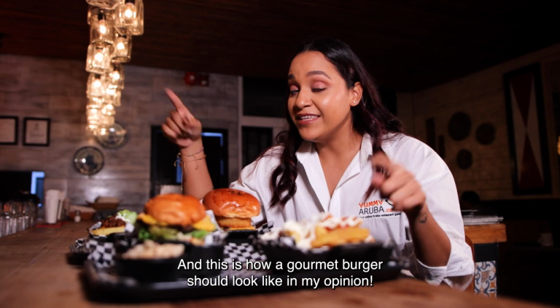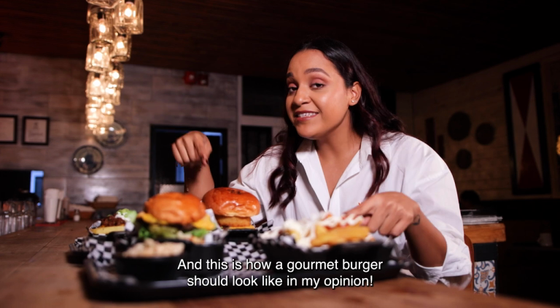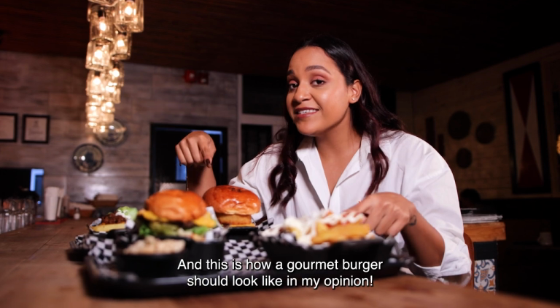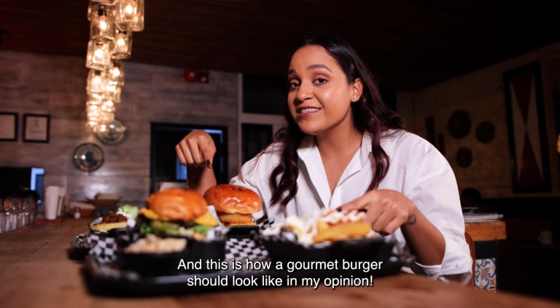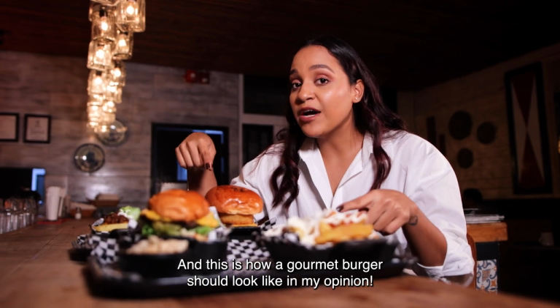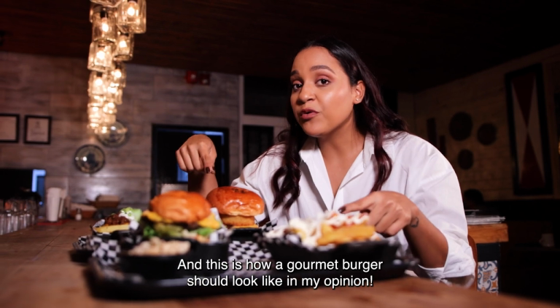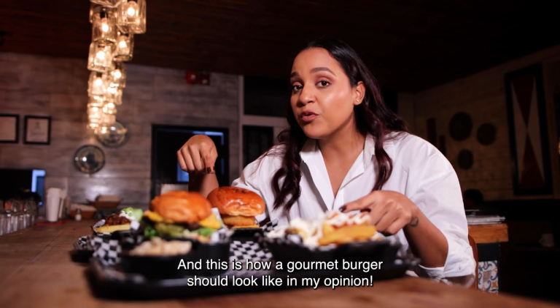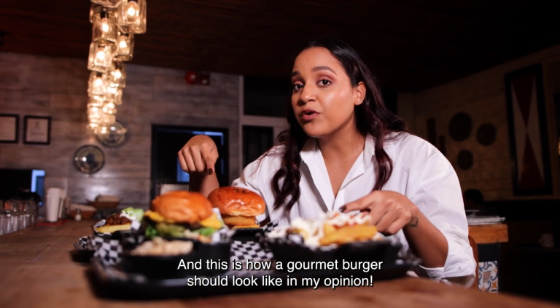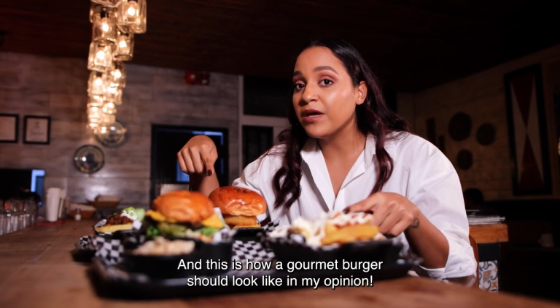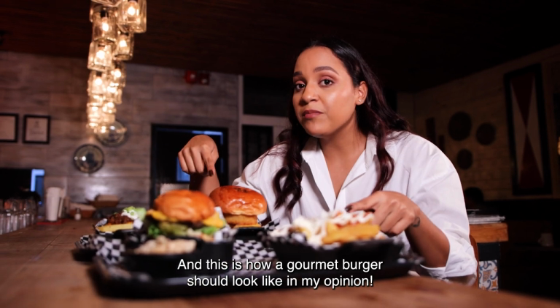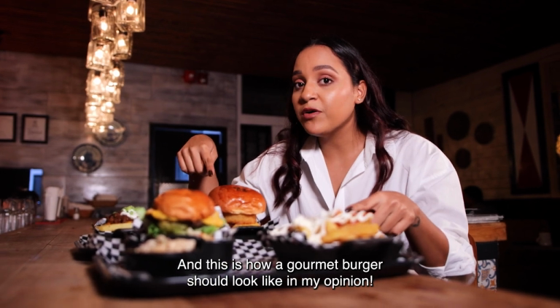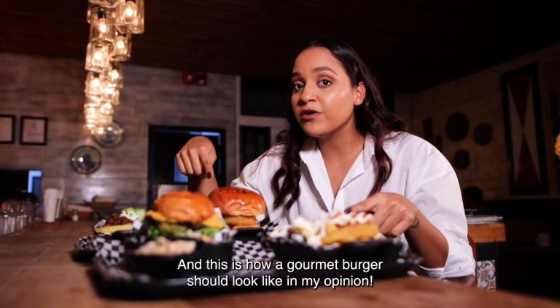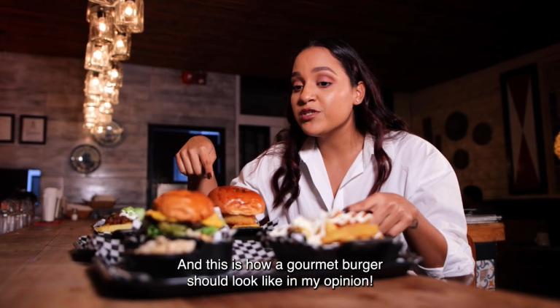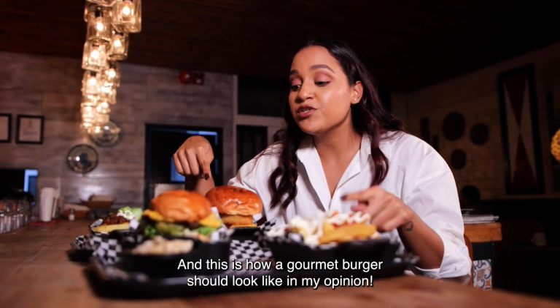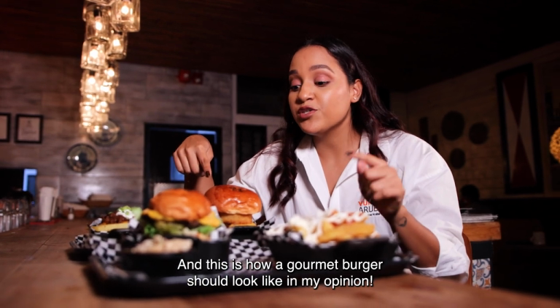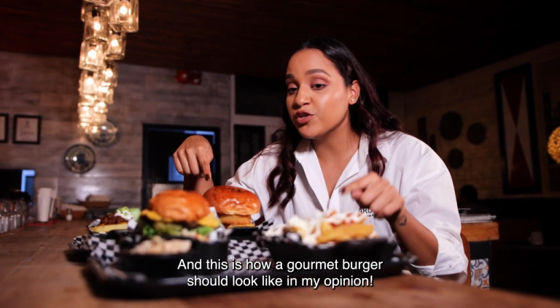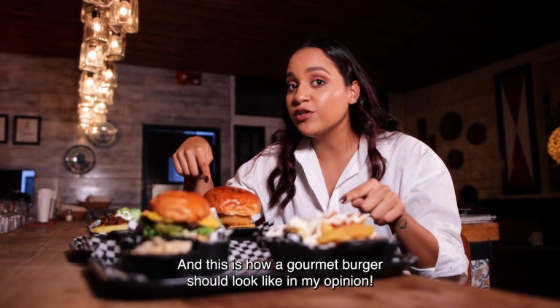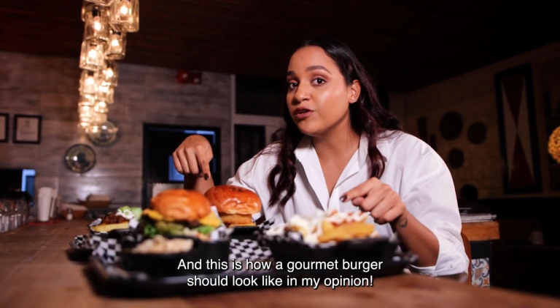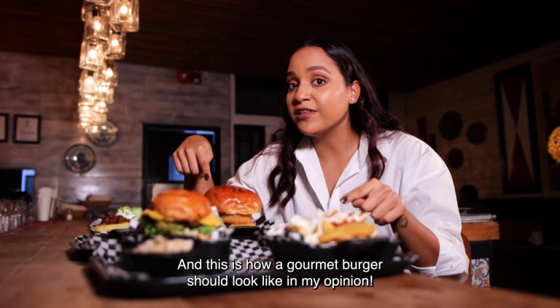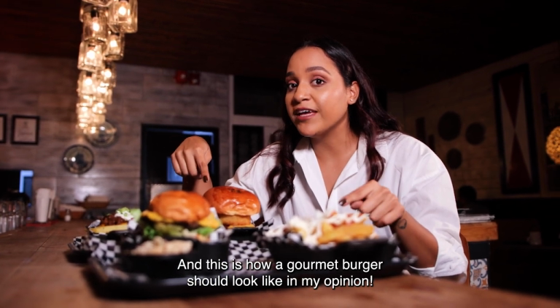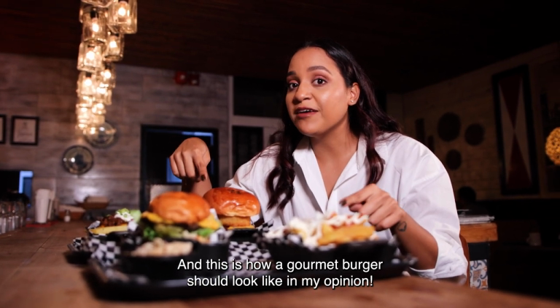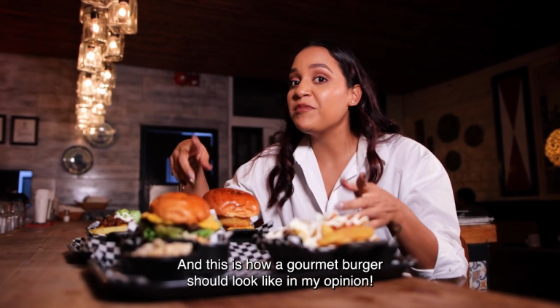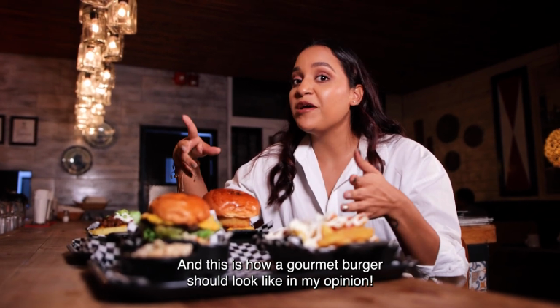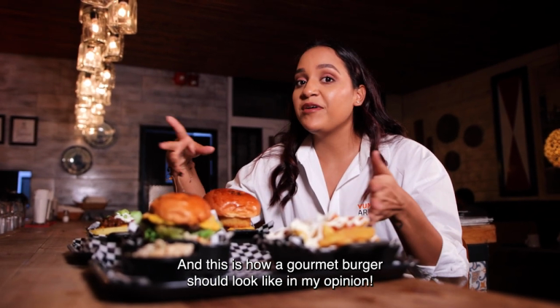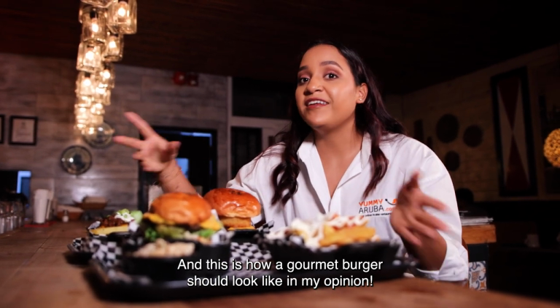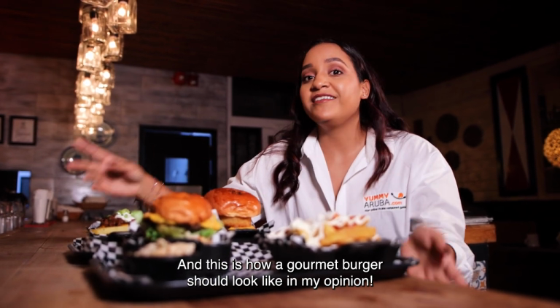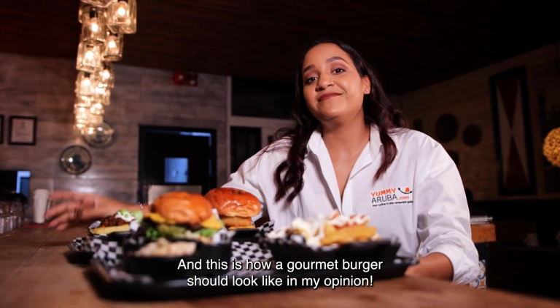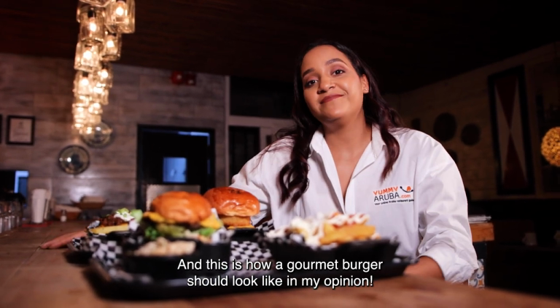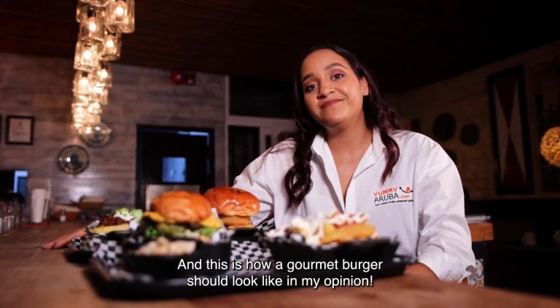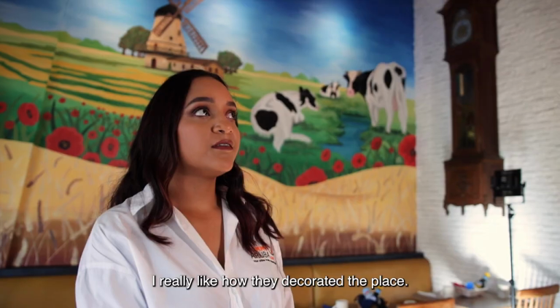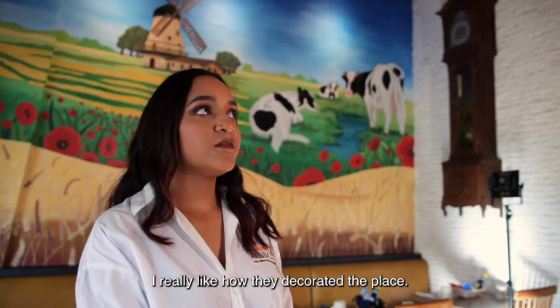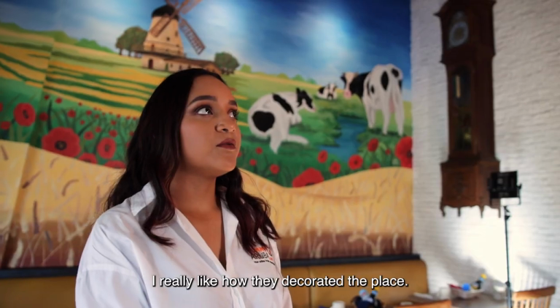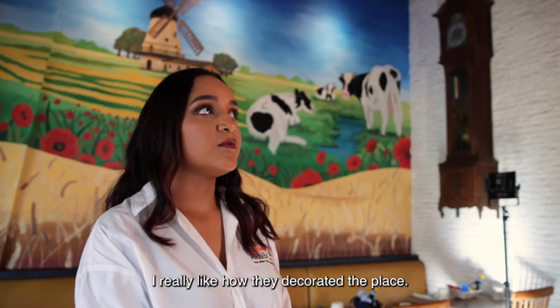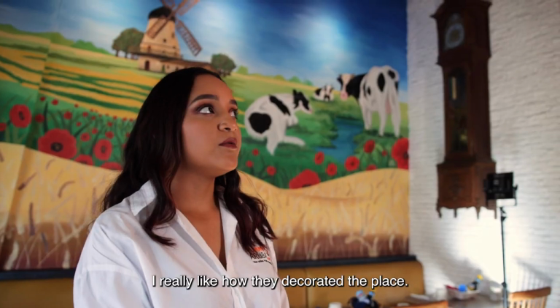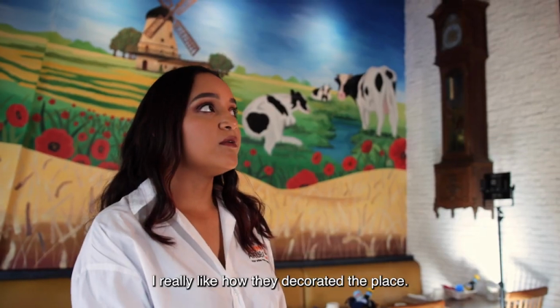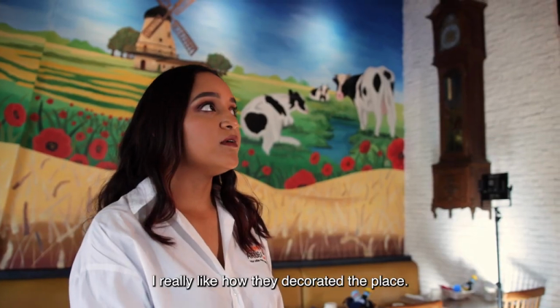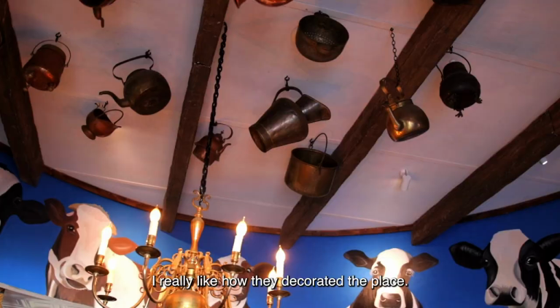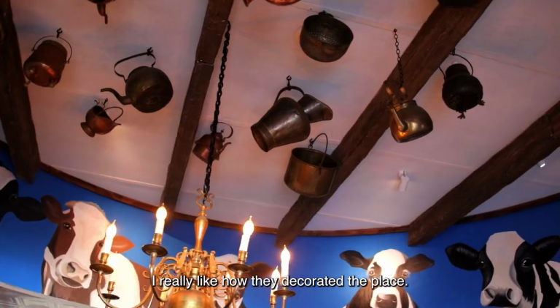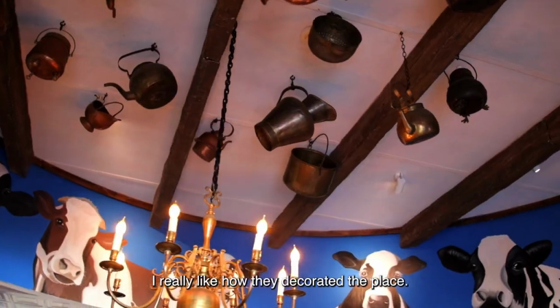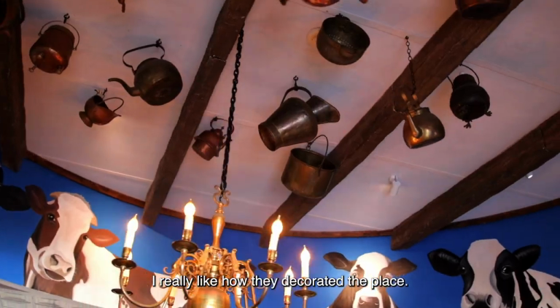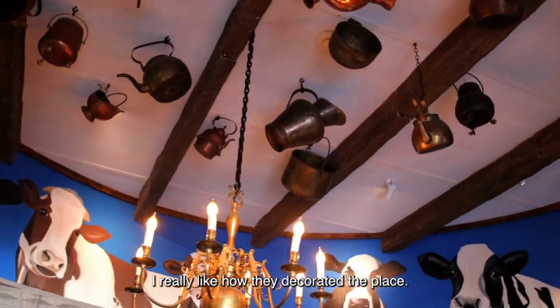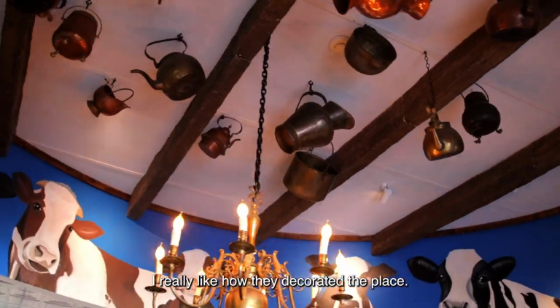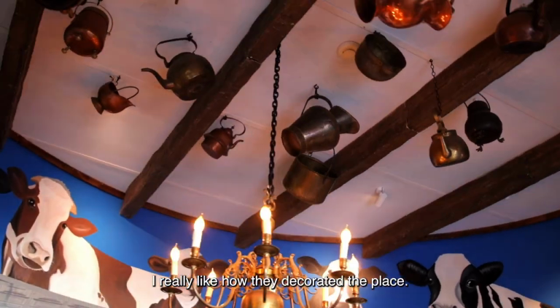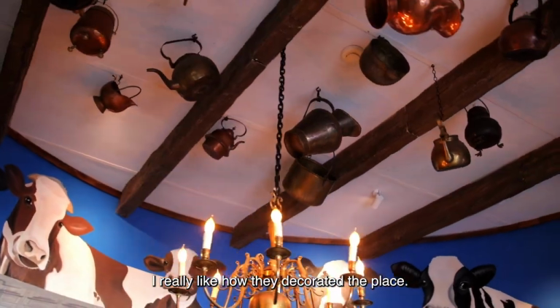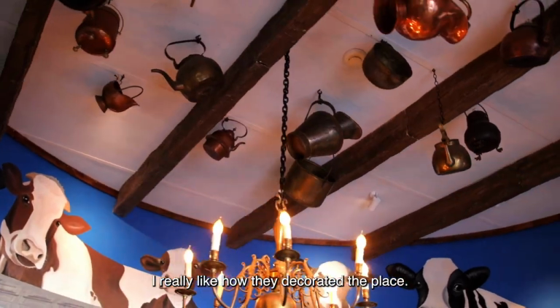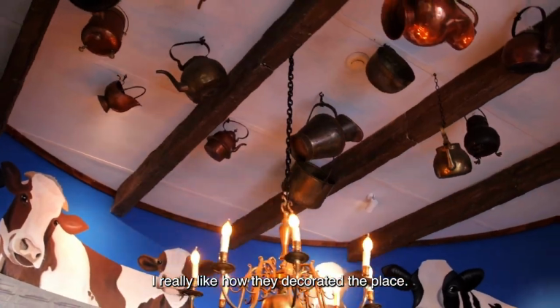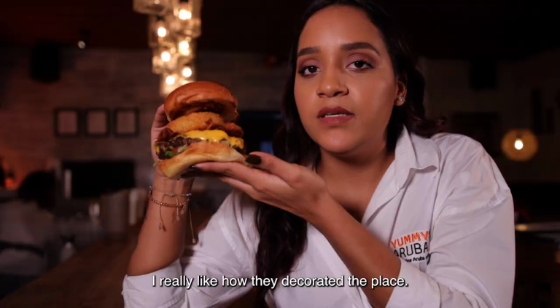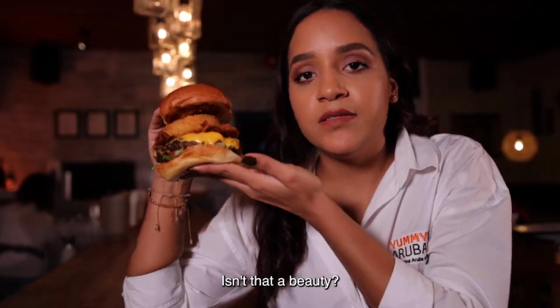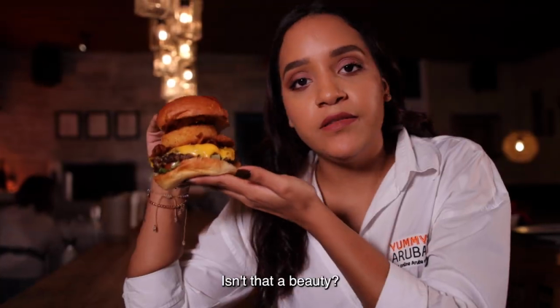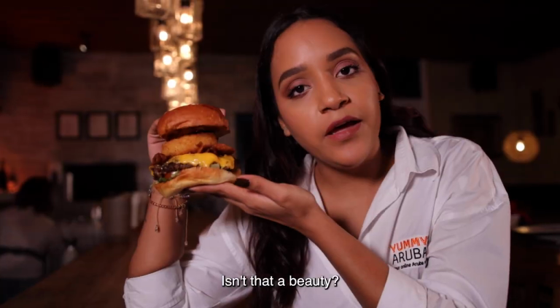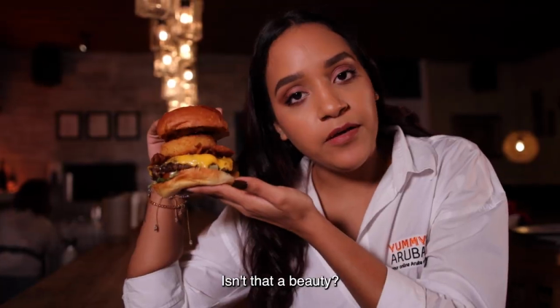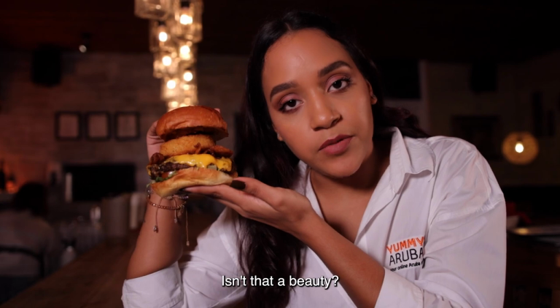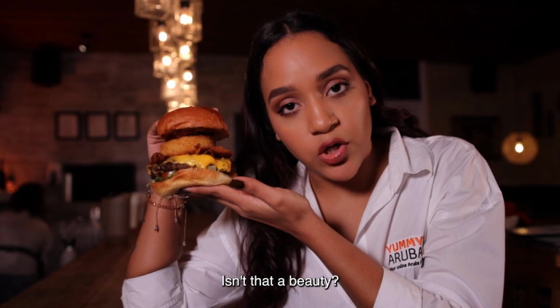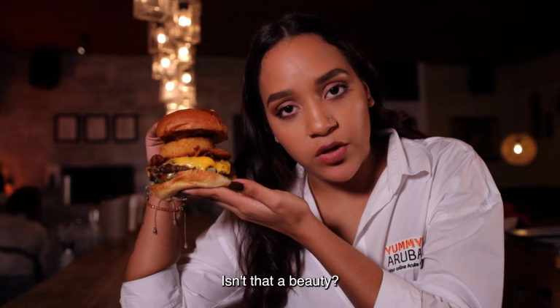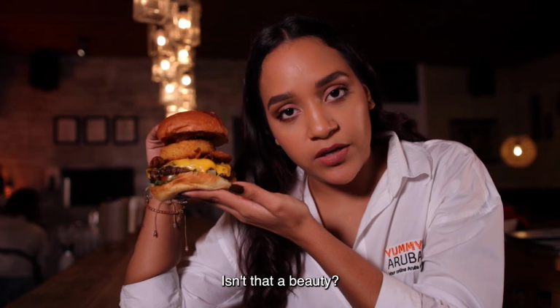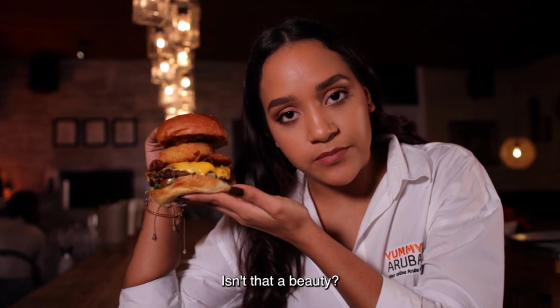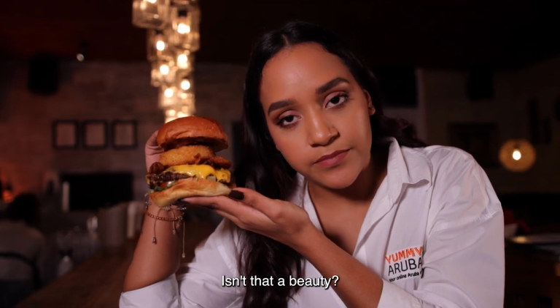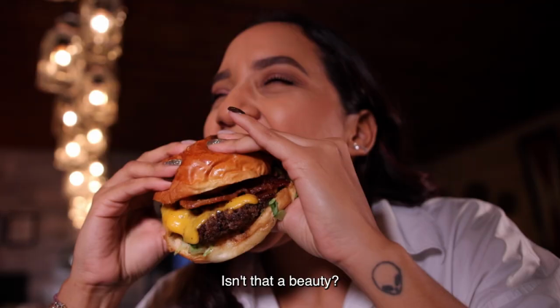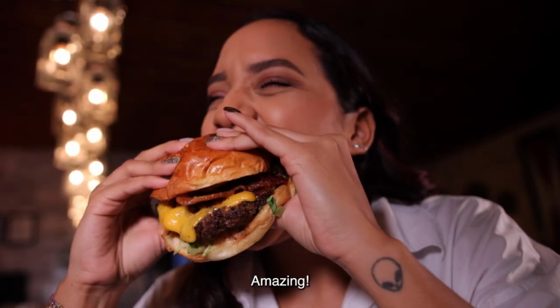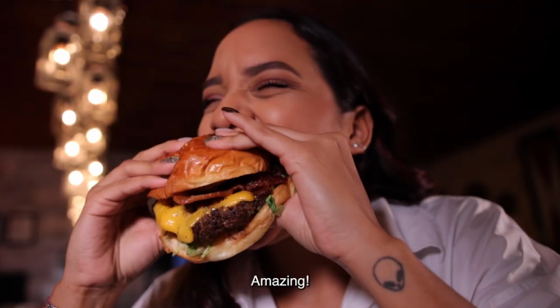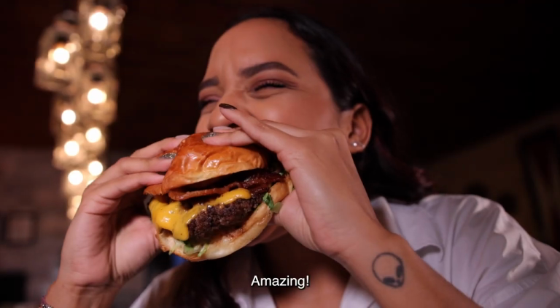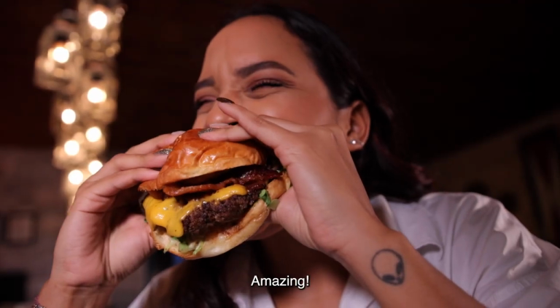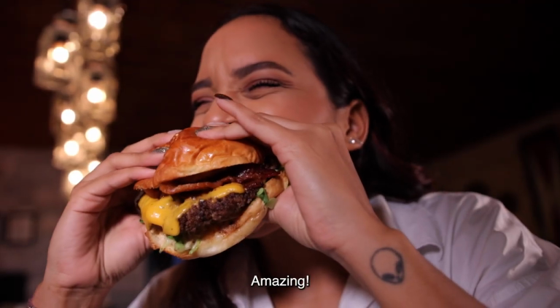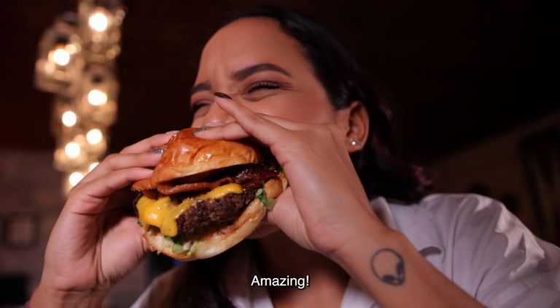This is how gourmet burgers should look like in my opinion. I really like how they decorated the place. Isn't that a beauty? Amazing!